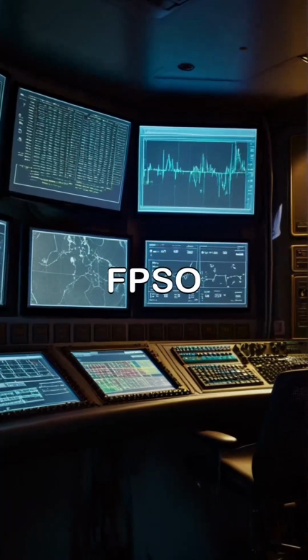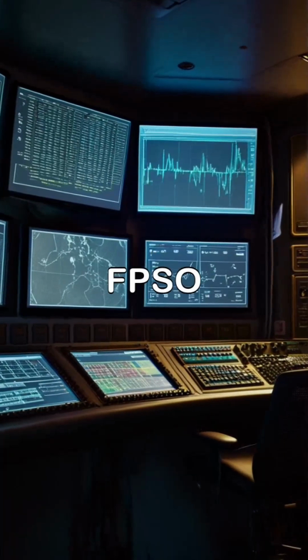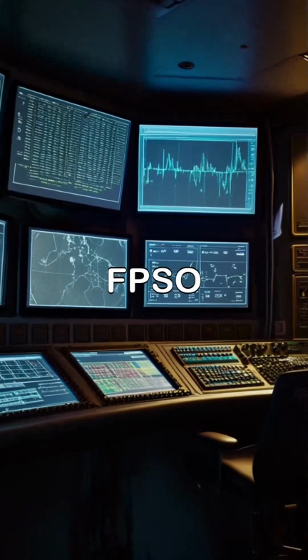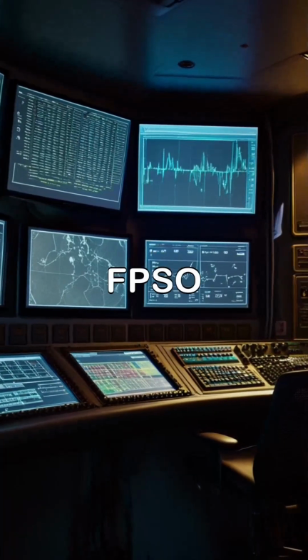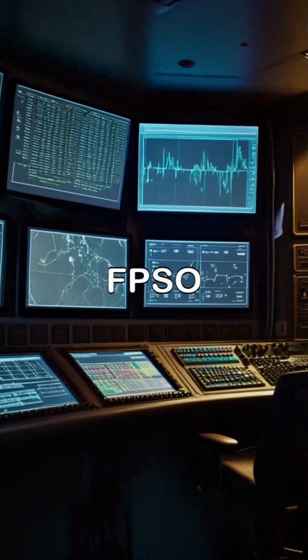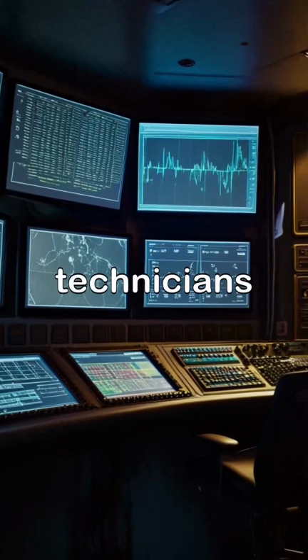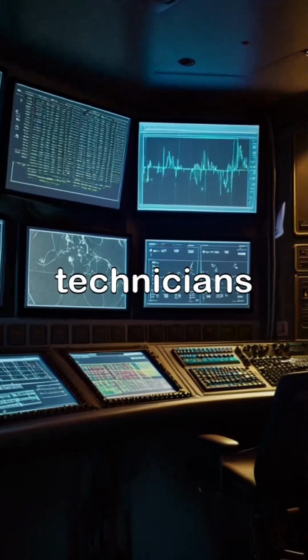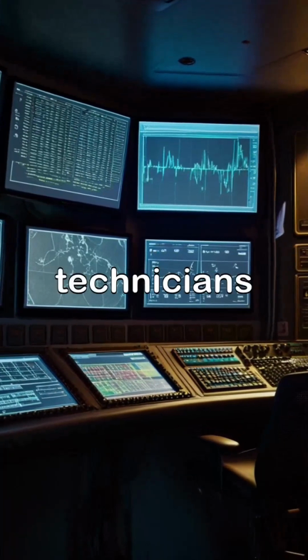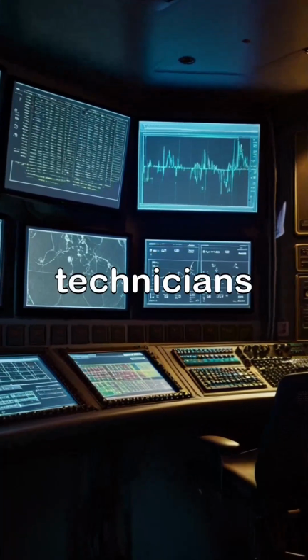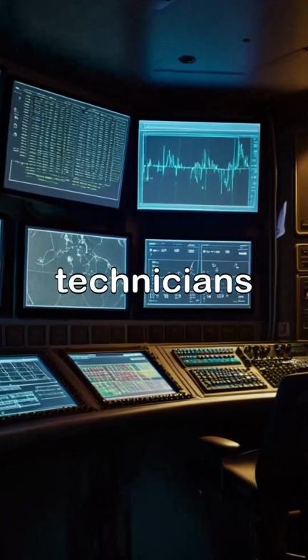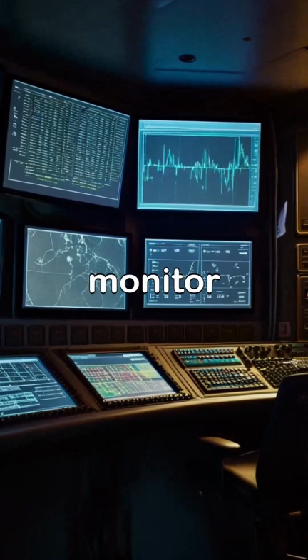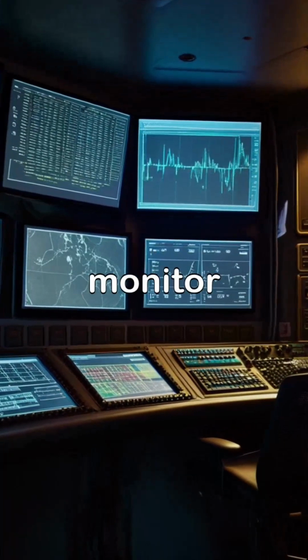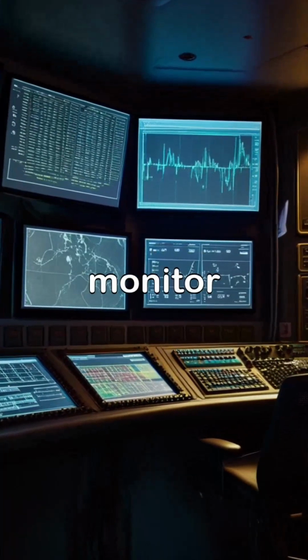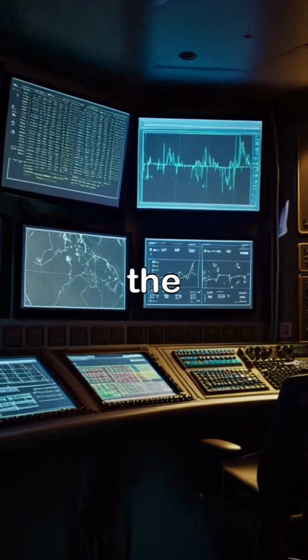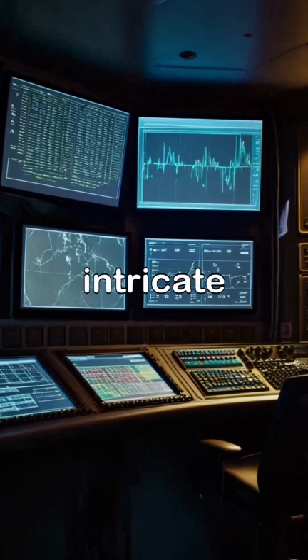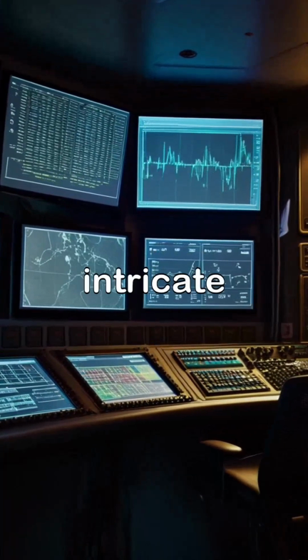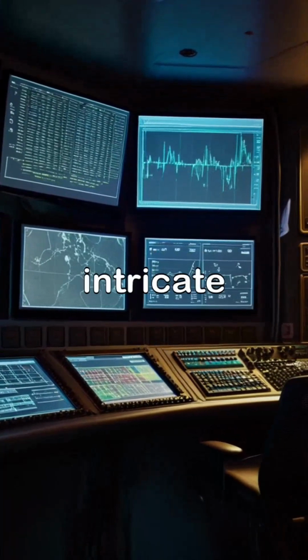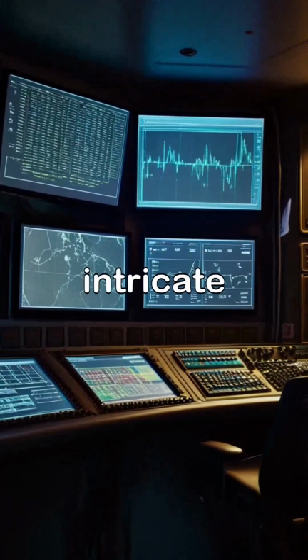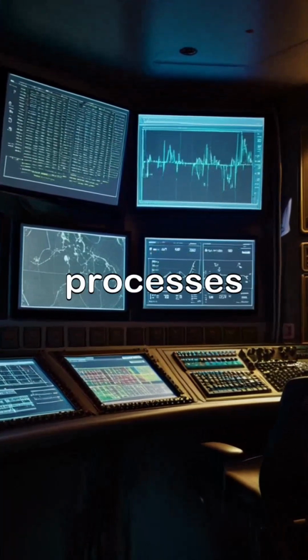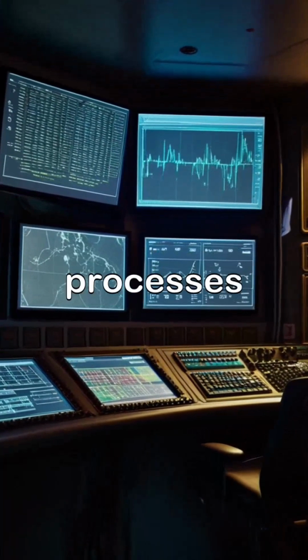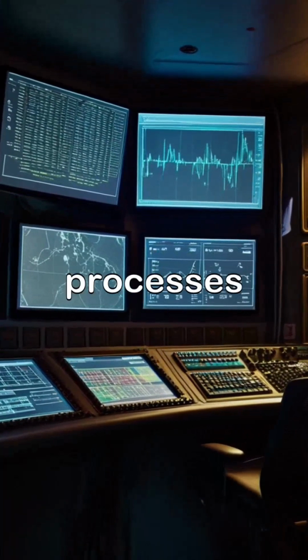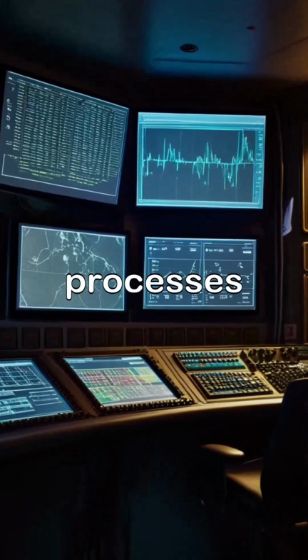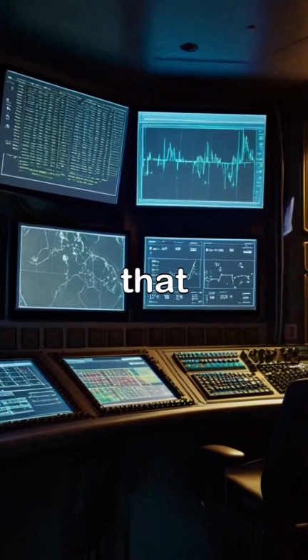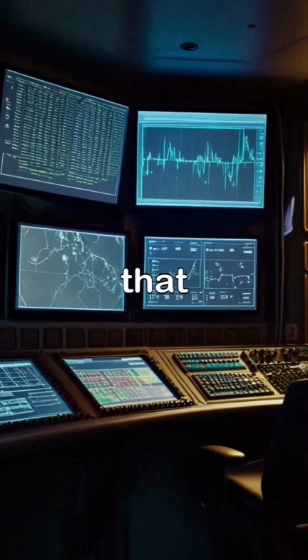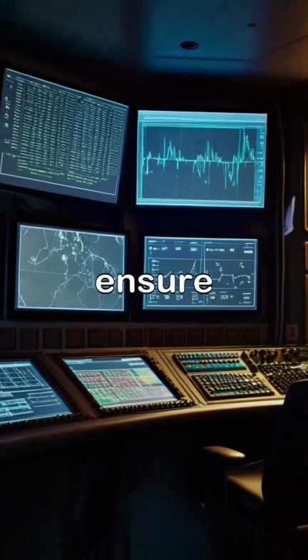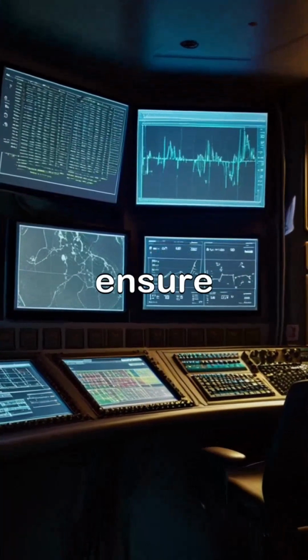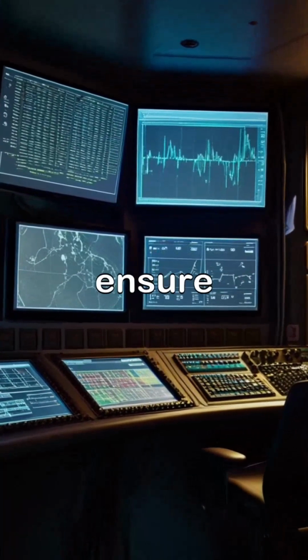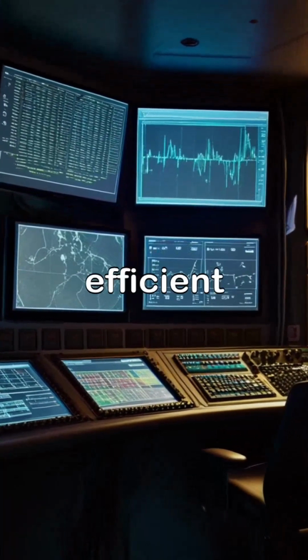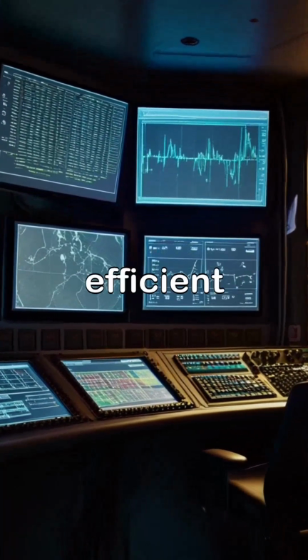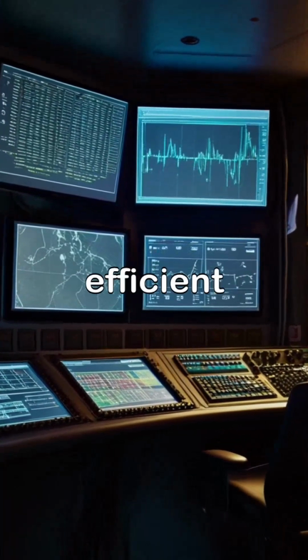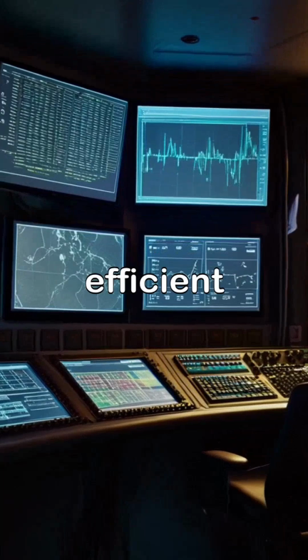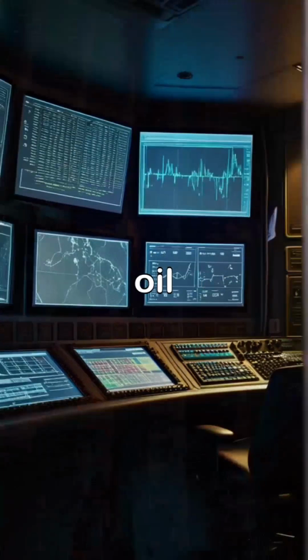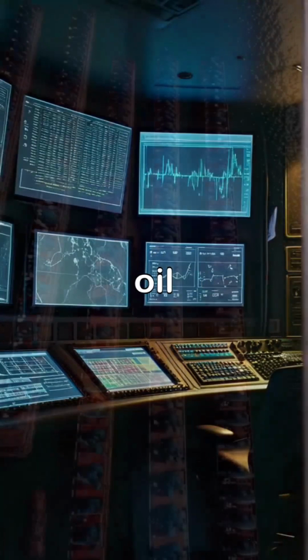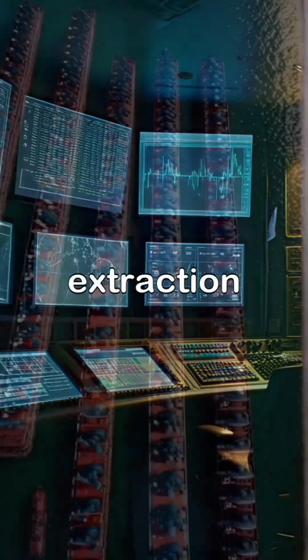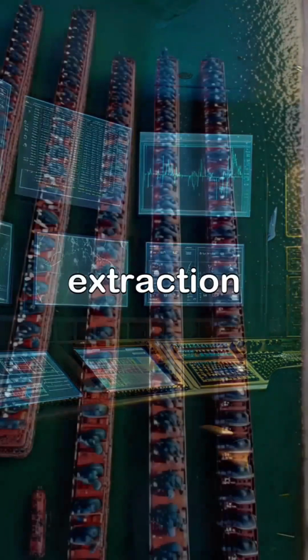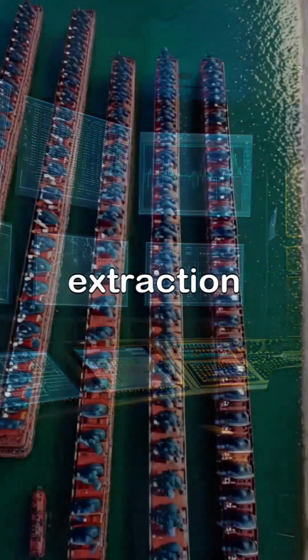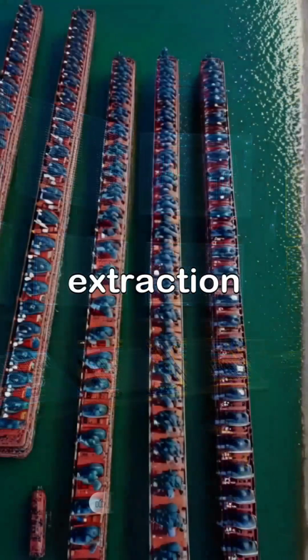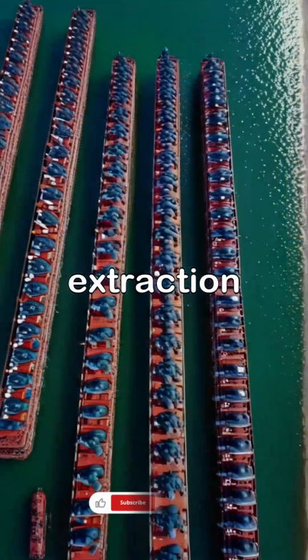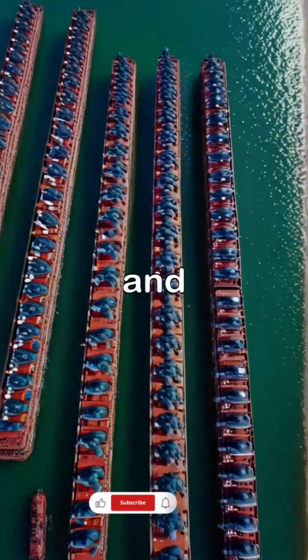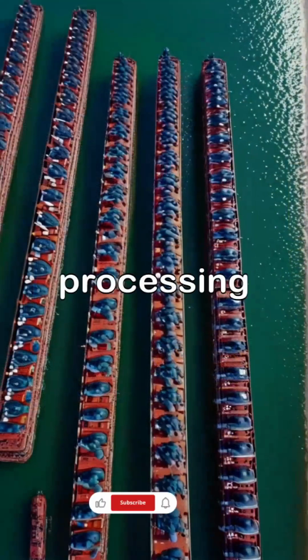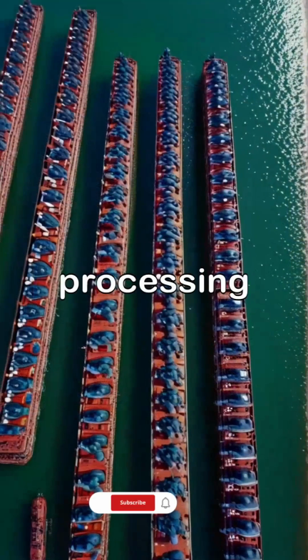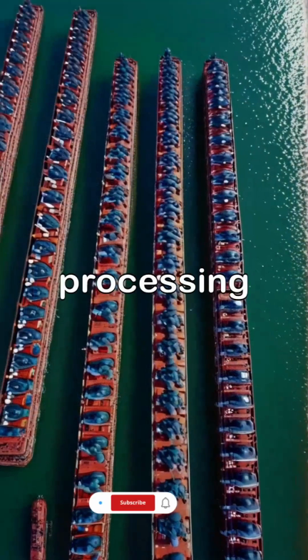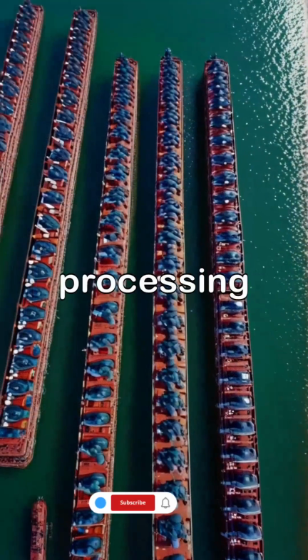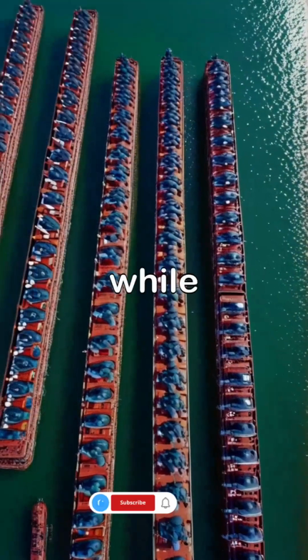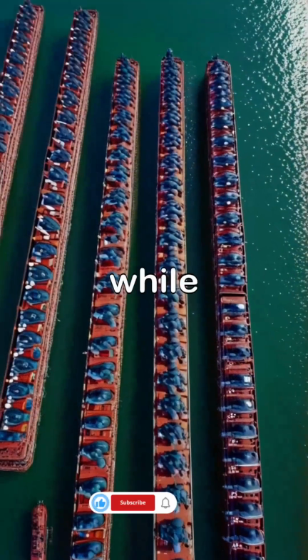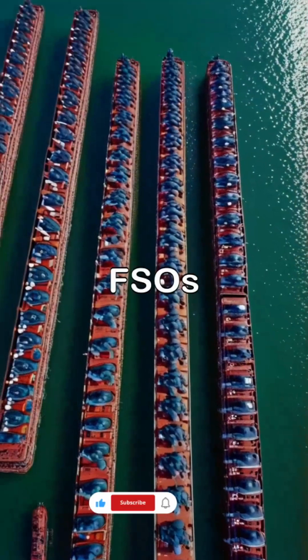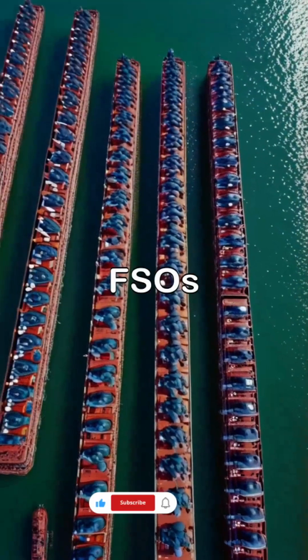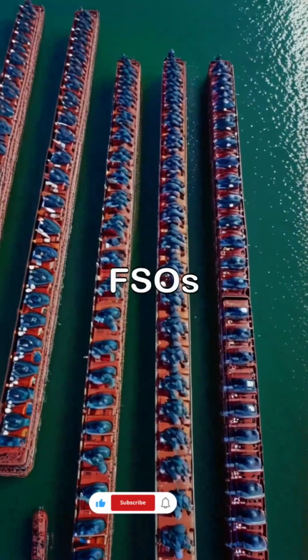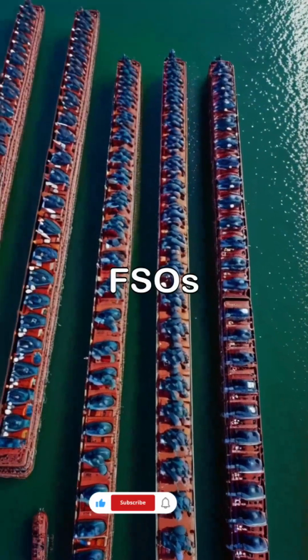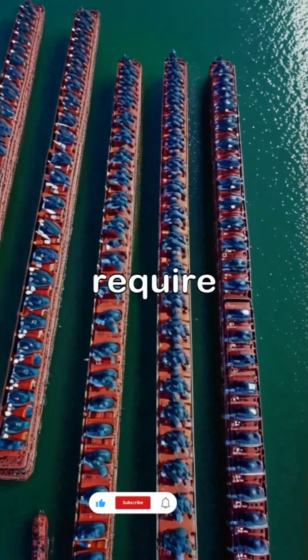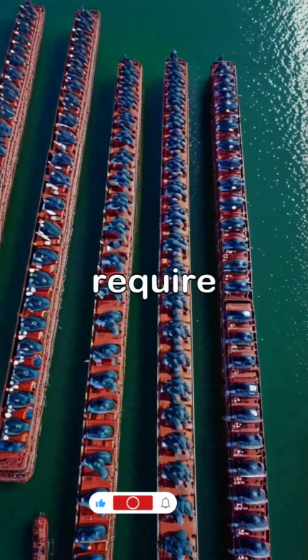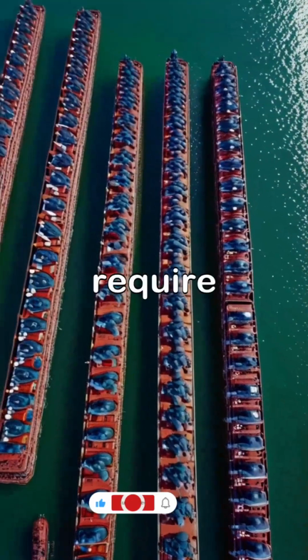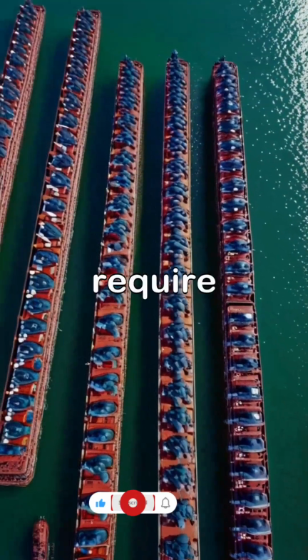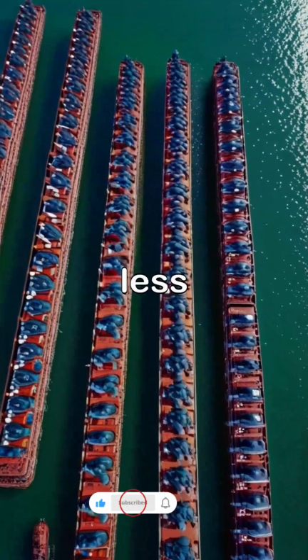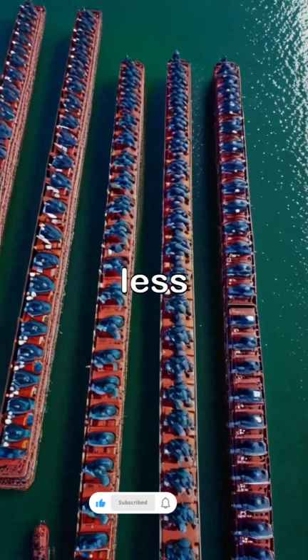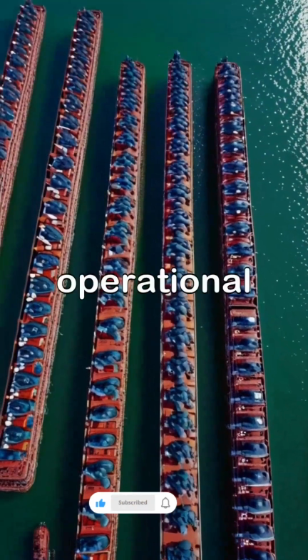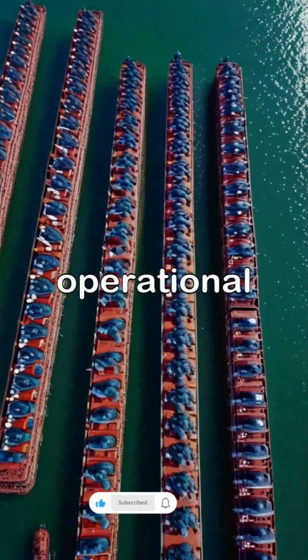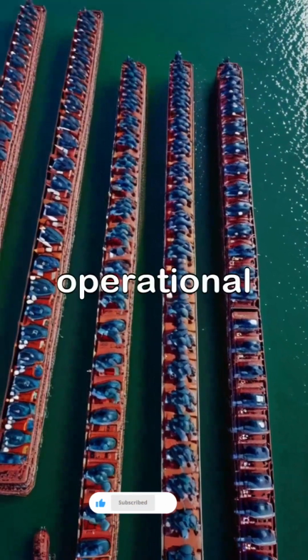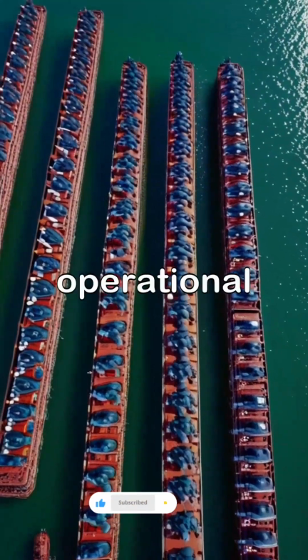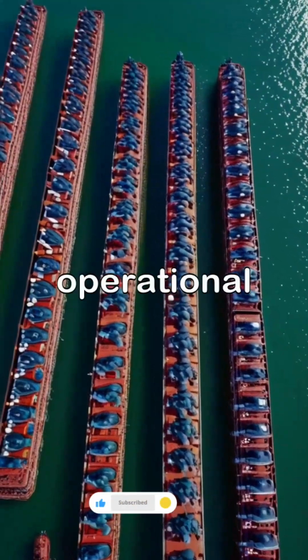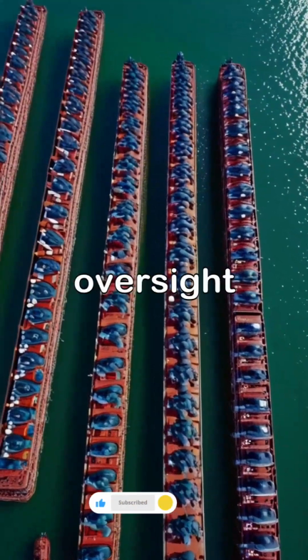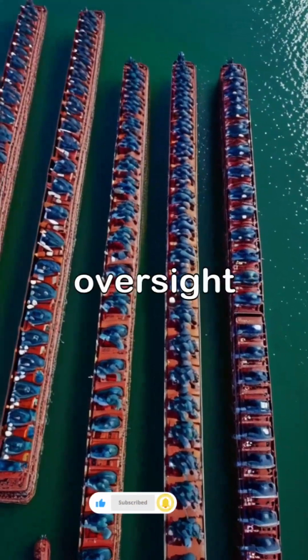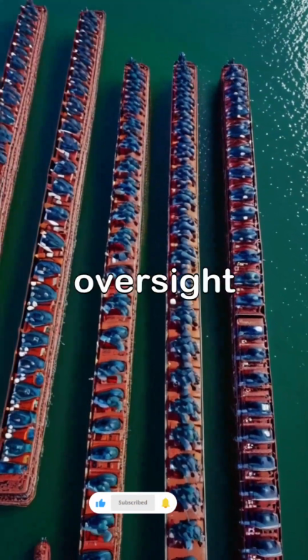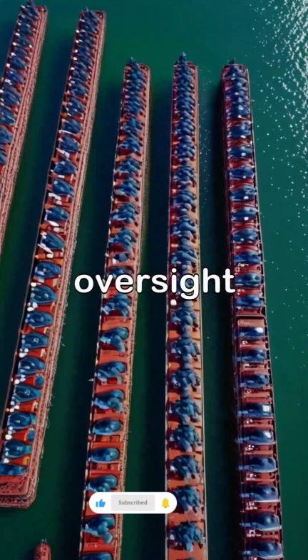In the control room of an FPSO, technicians monitor the intricate processes that ensure efficient oil extraction and processing, while FSOs require less operational oversight, focusing primarily on storage and logistics.